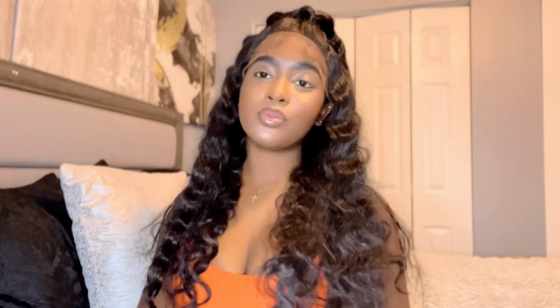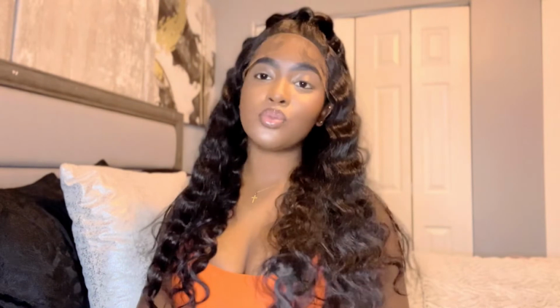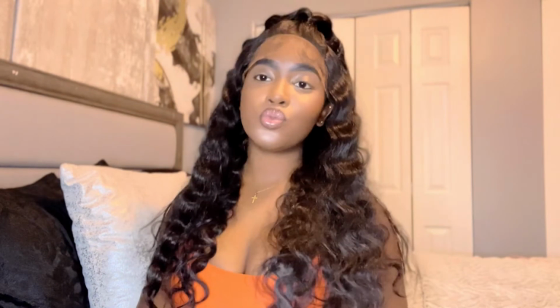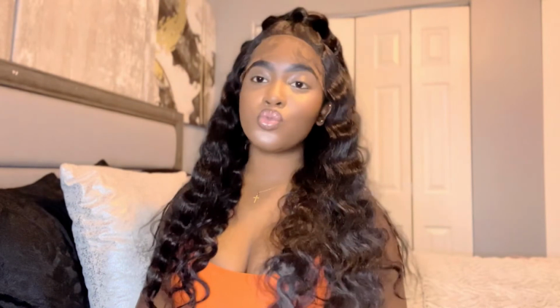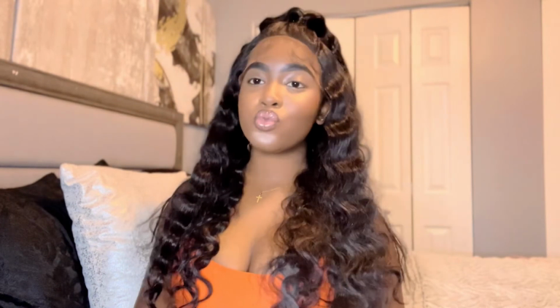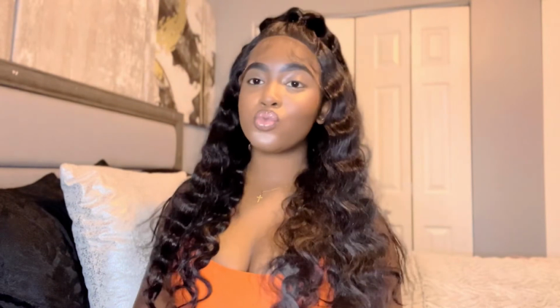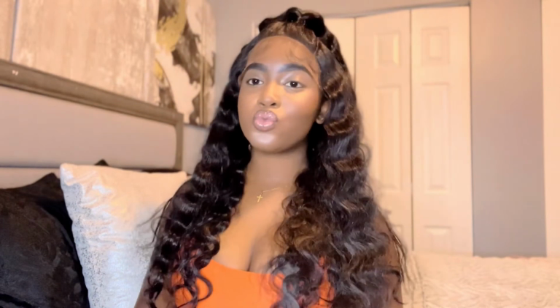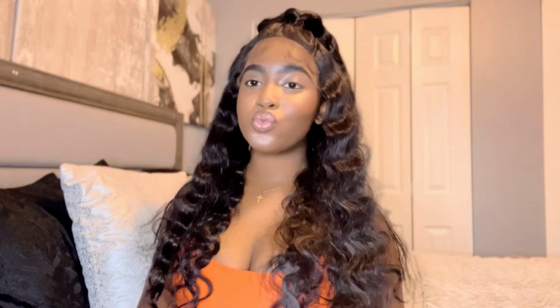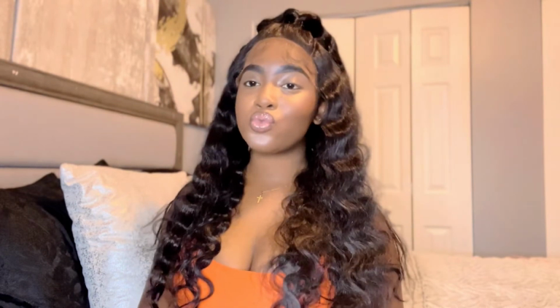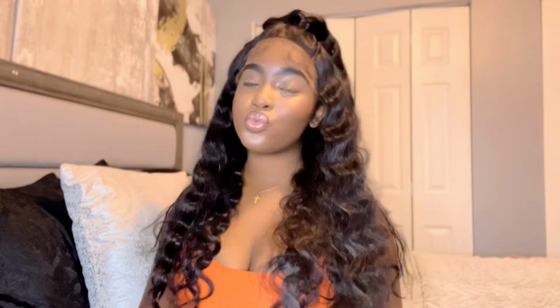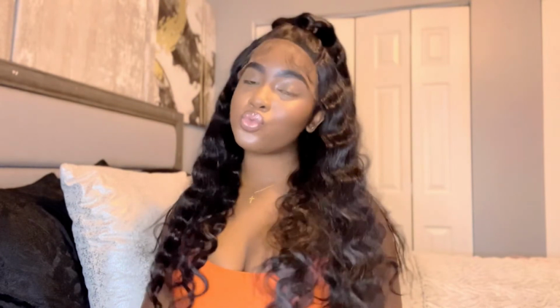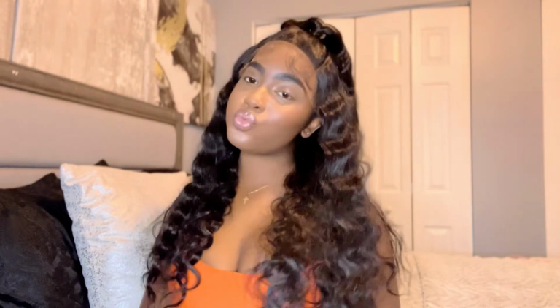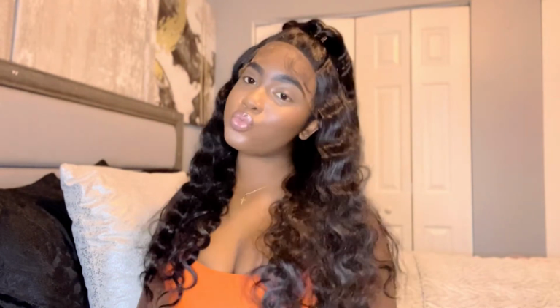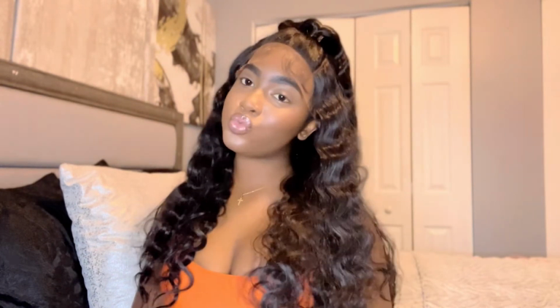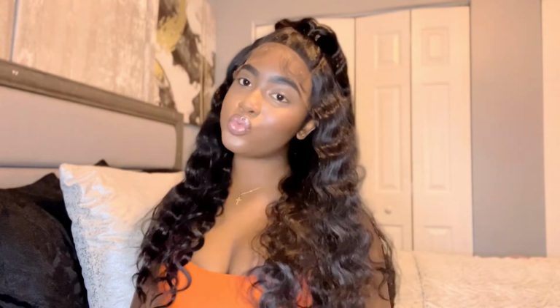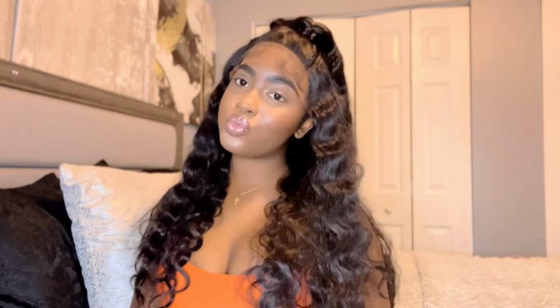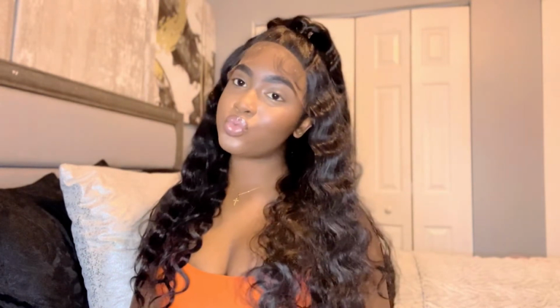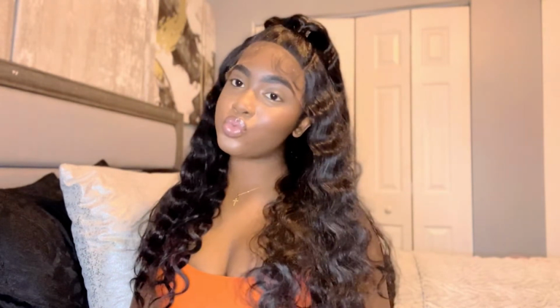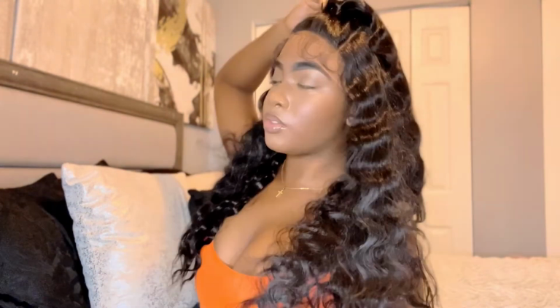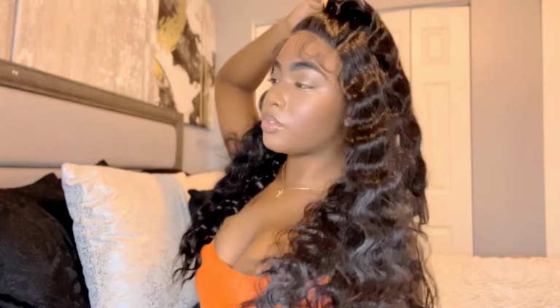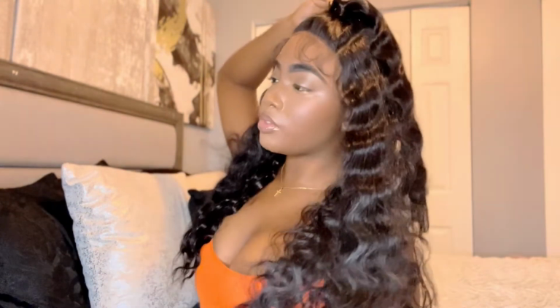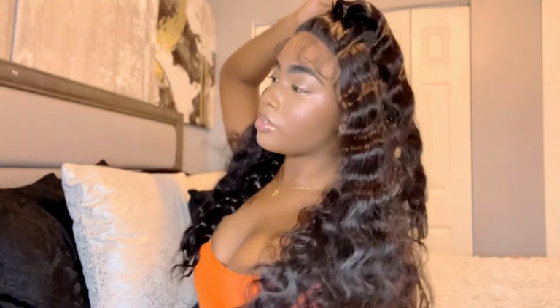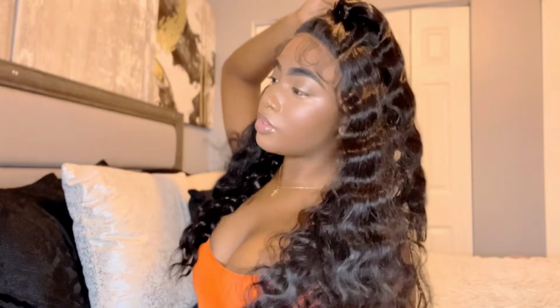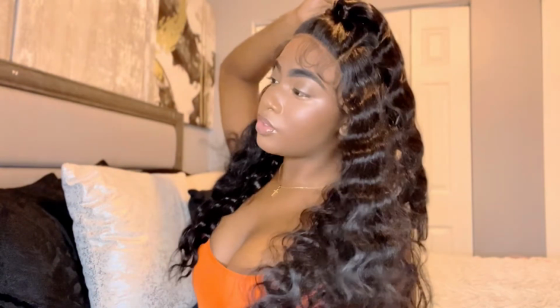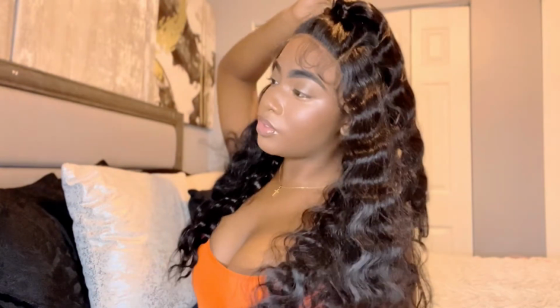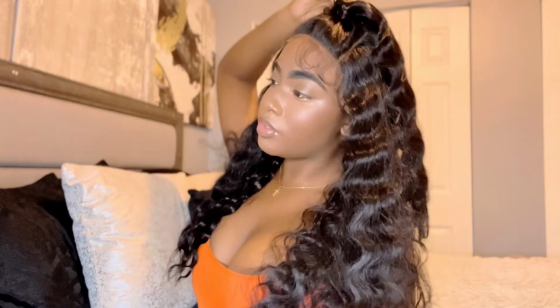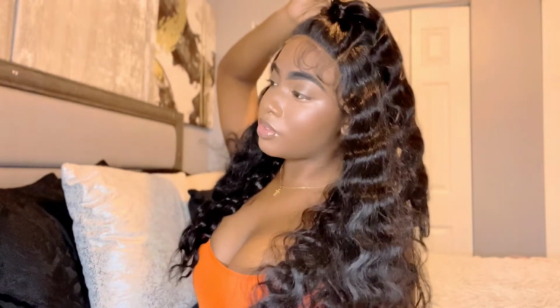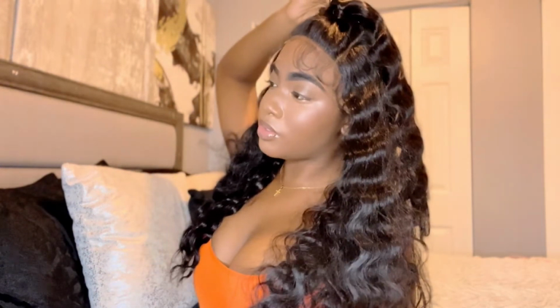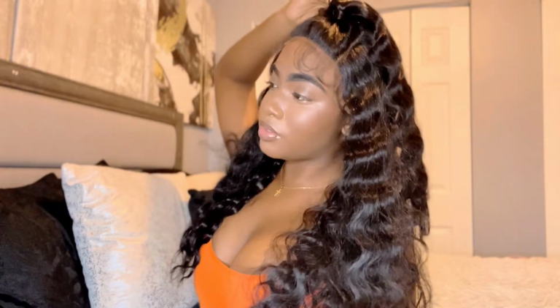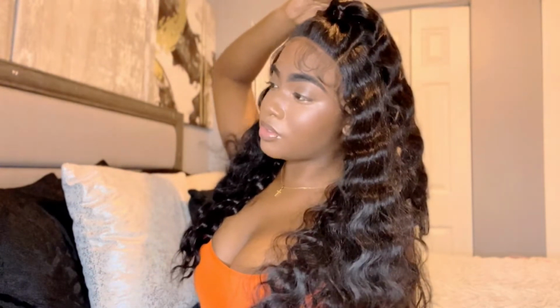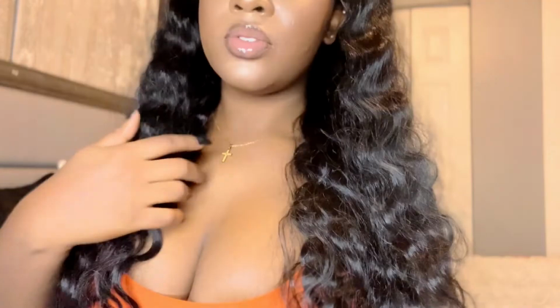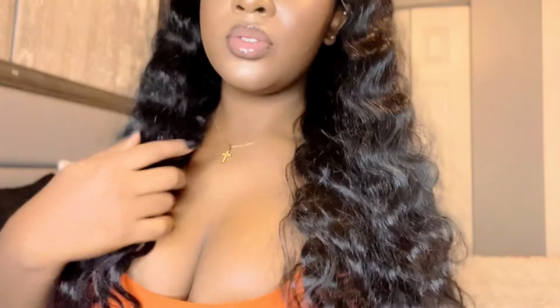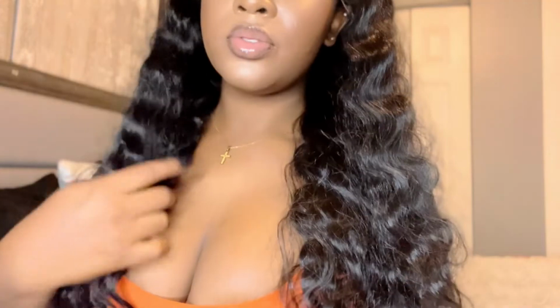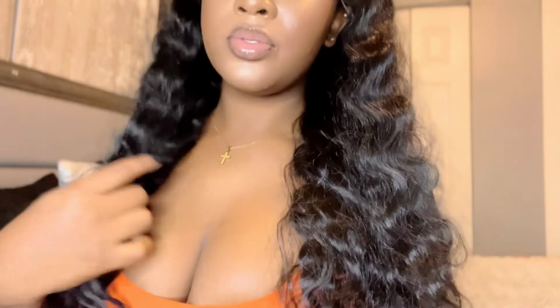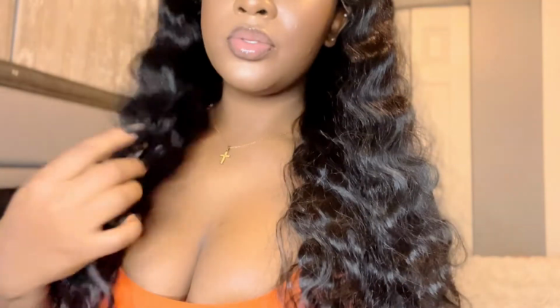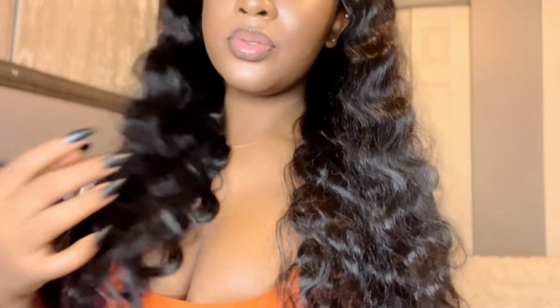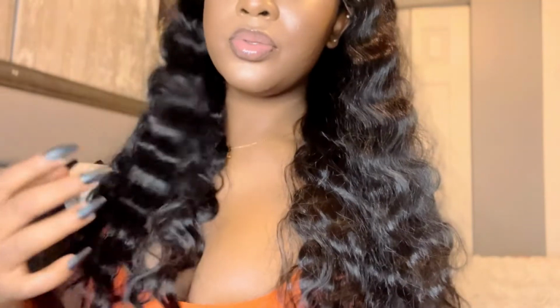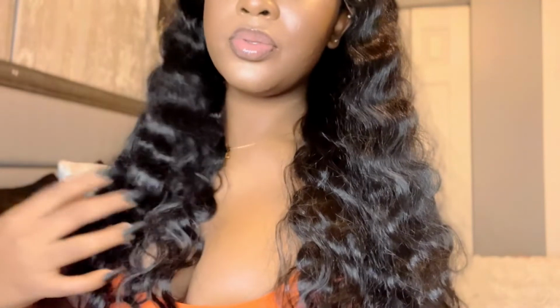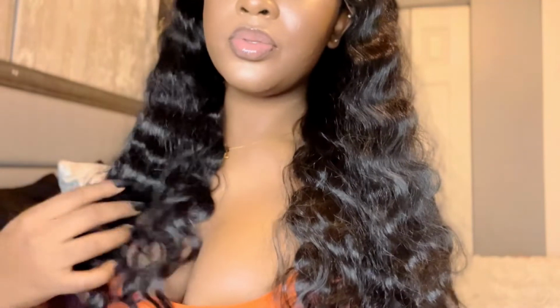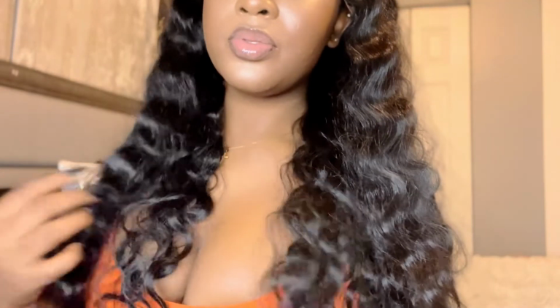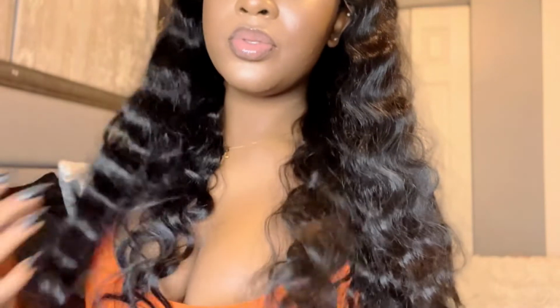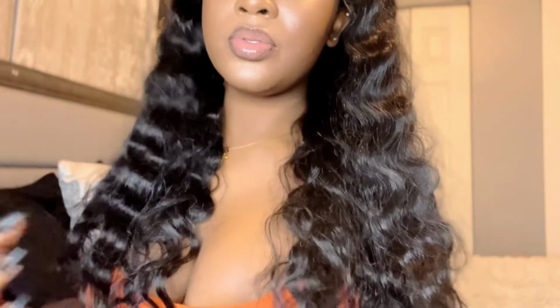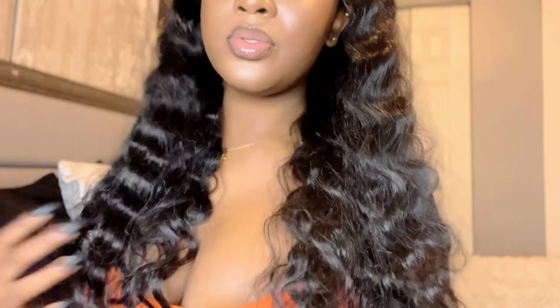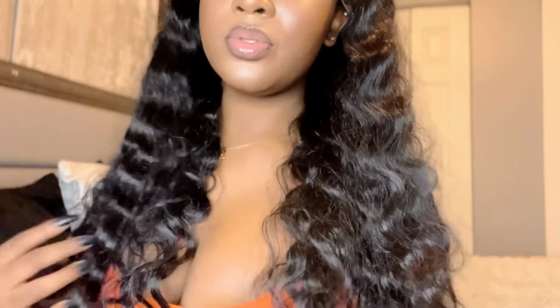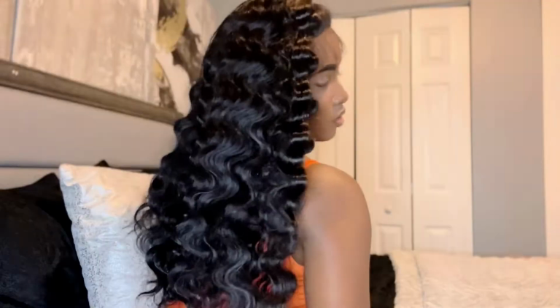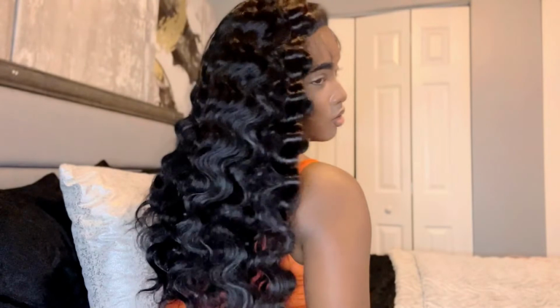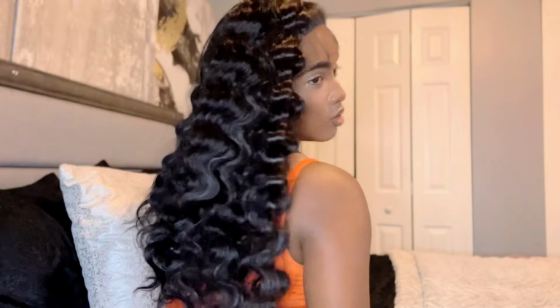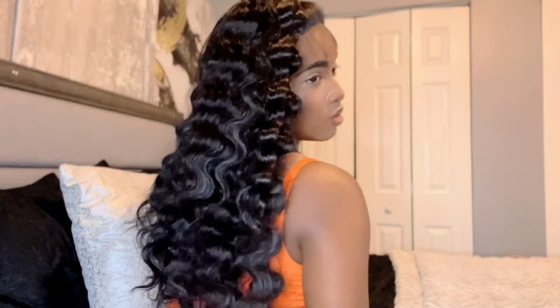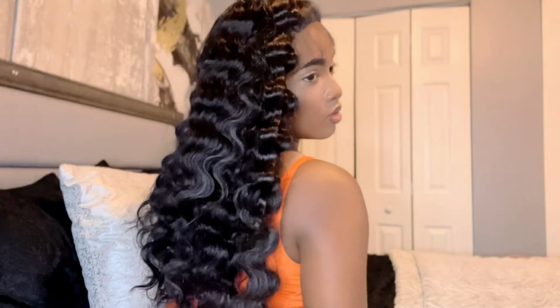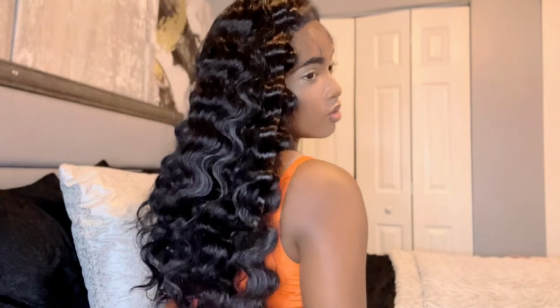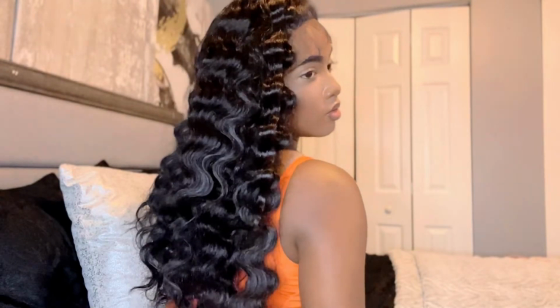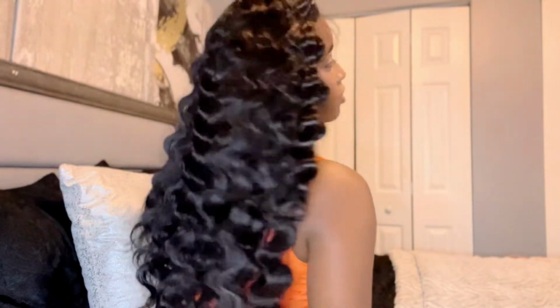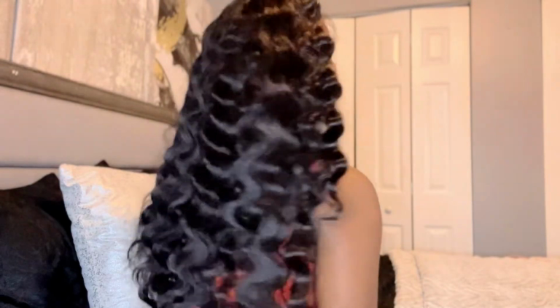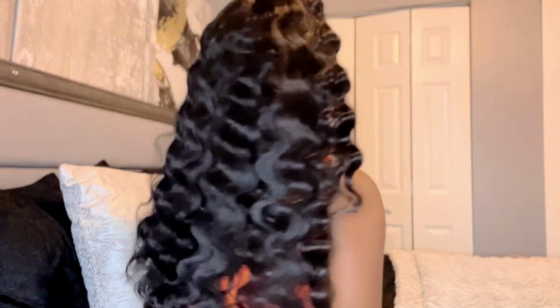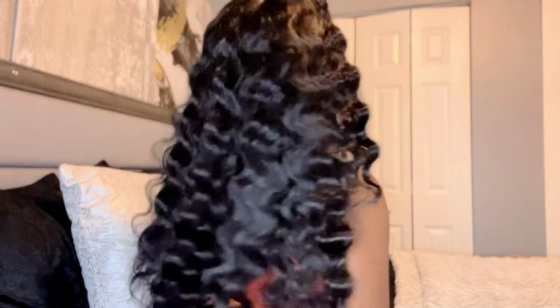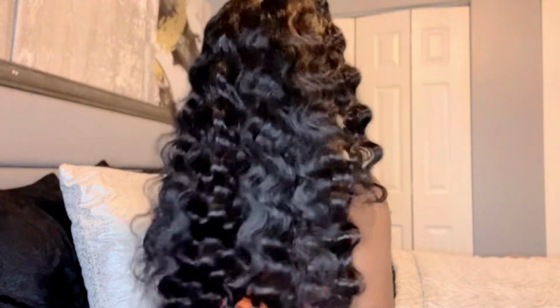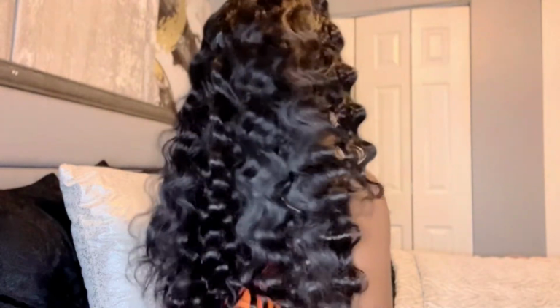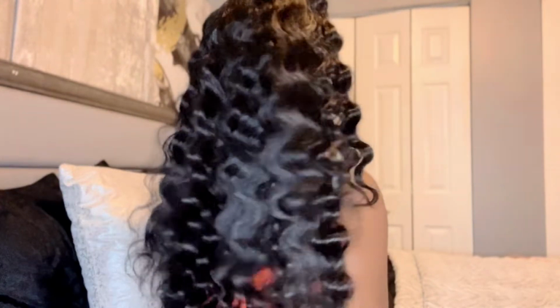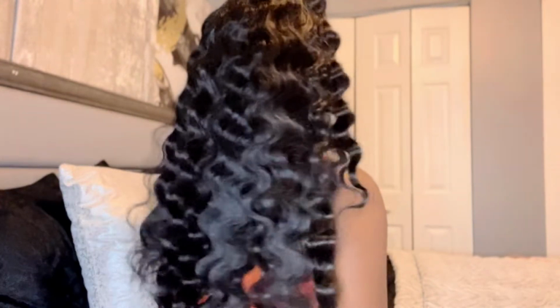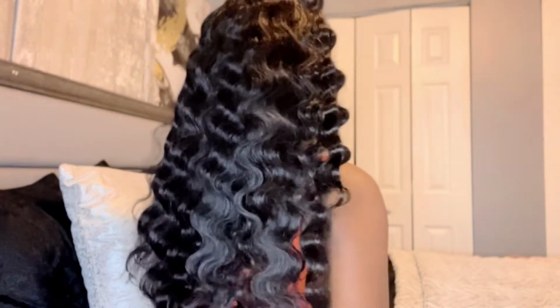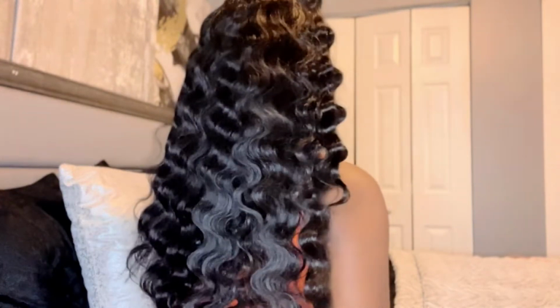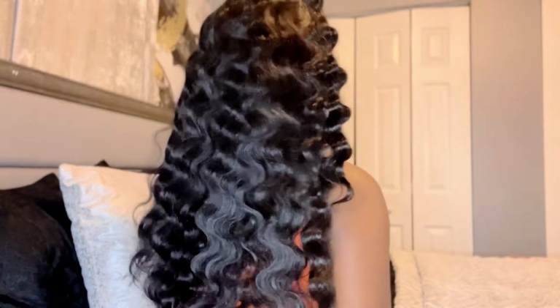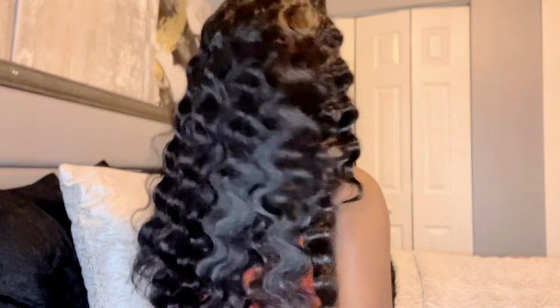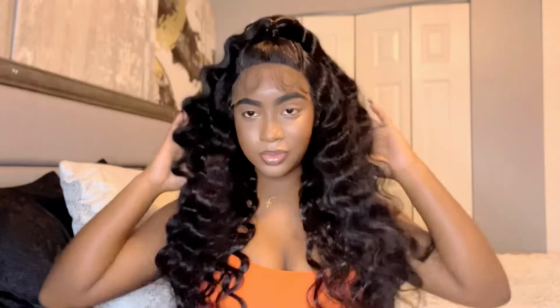This is her without me doing anything to it — just plopping it on my head — and she is giving already. Like, just look.